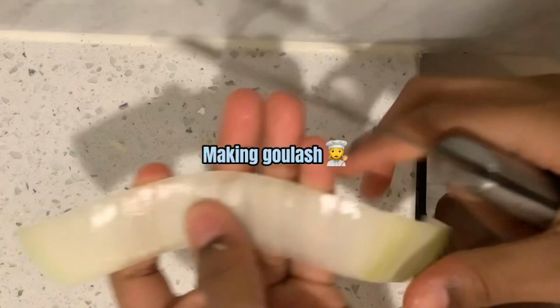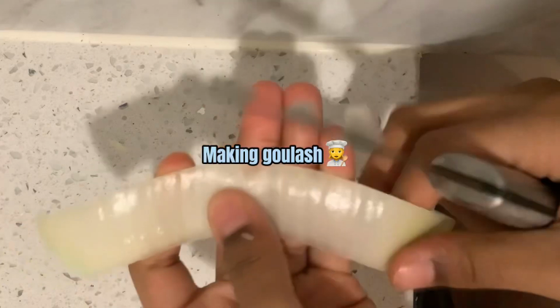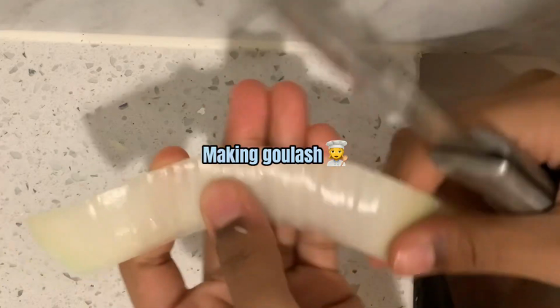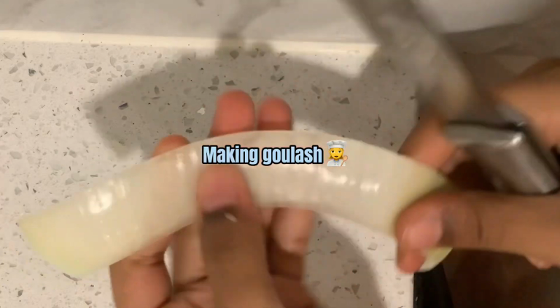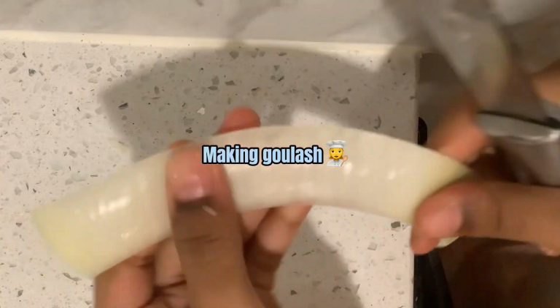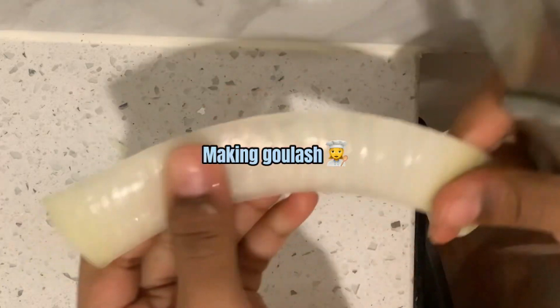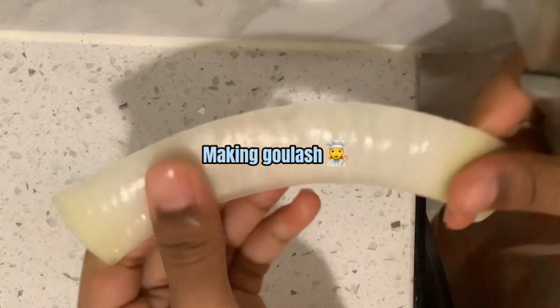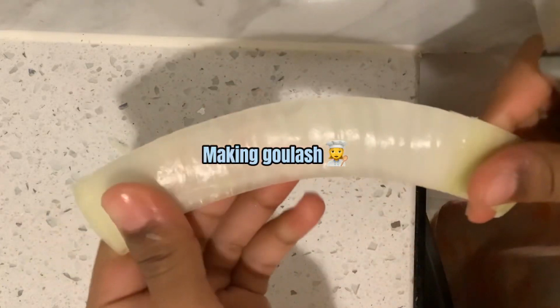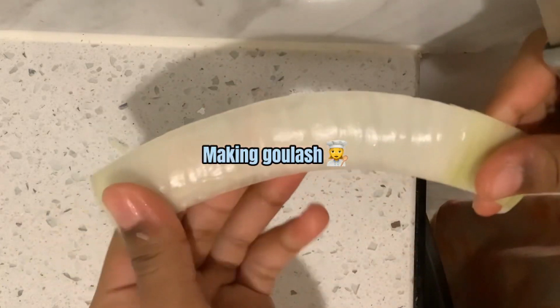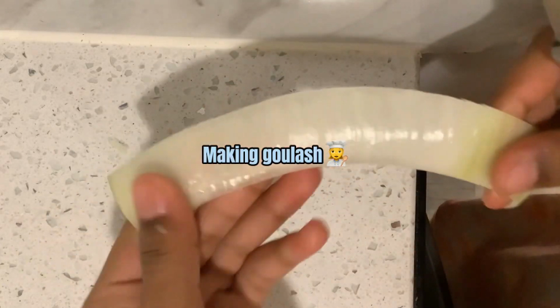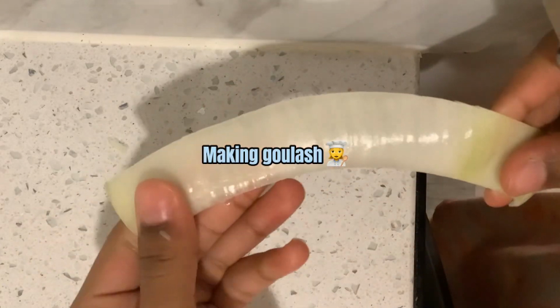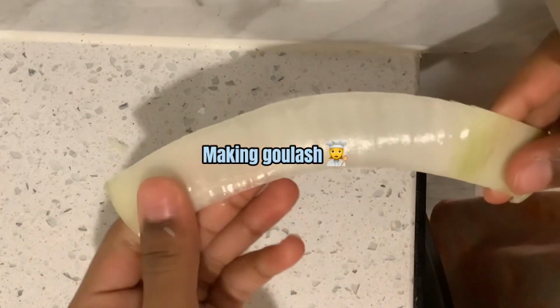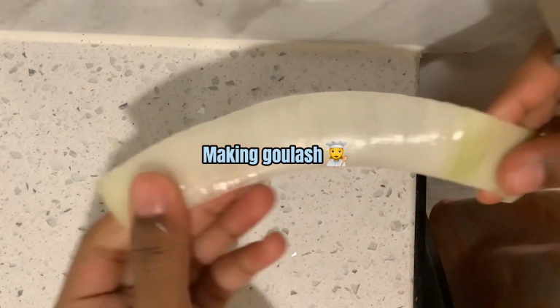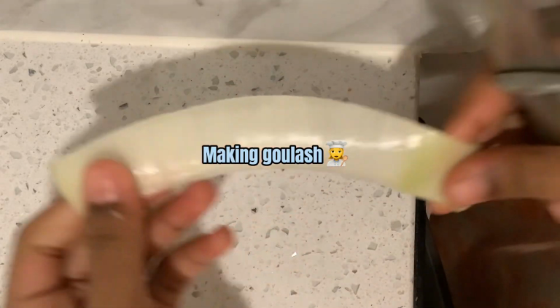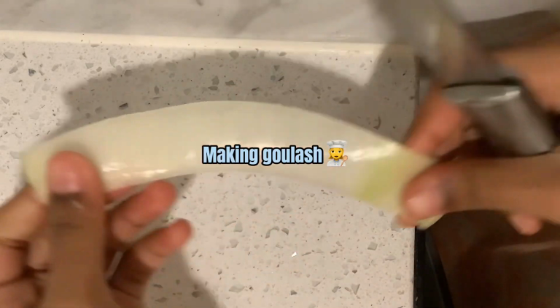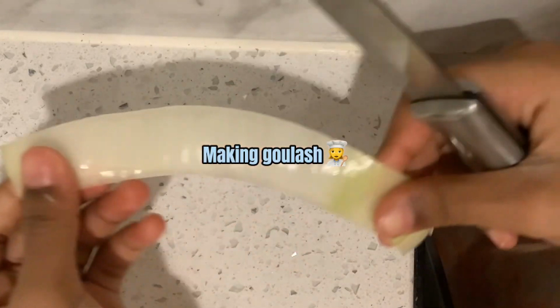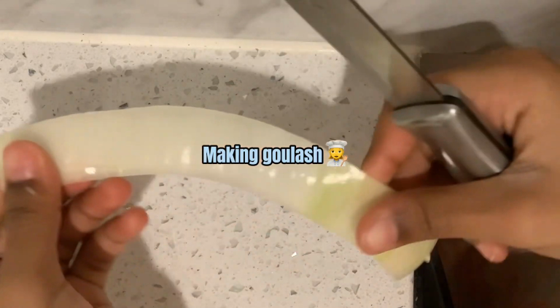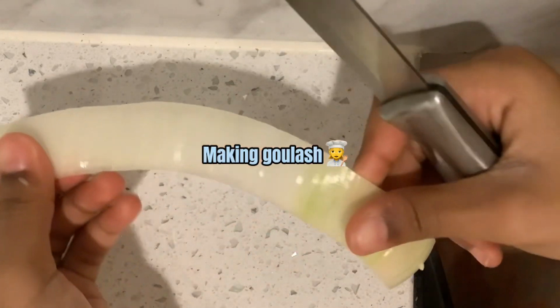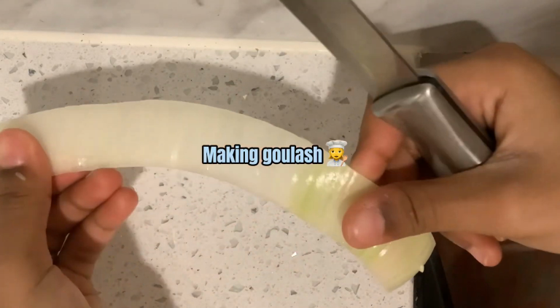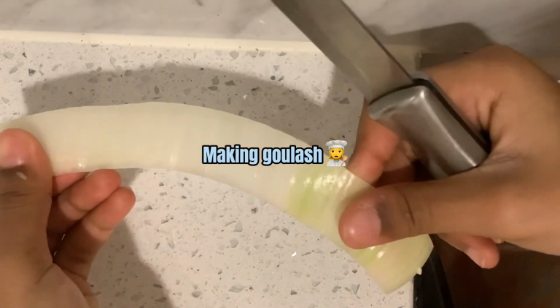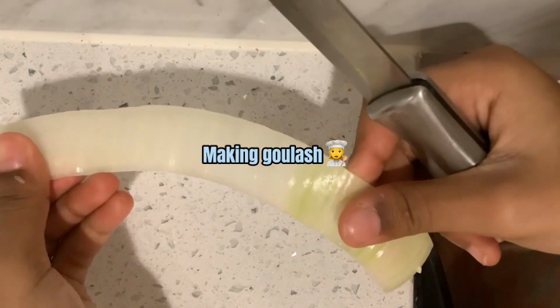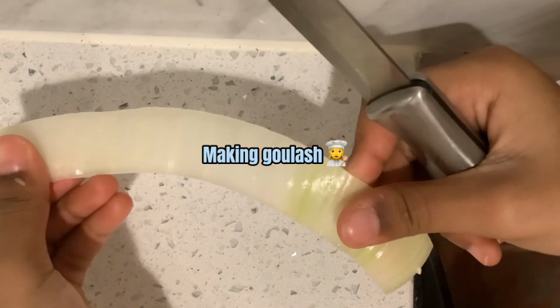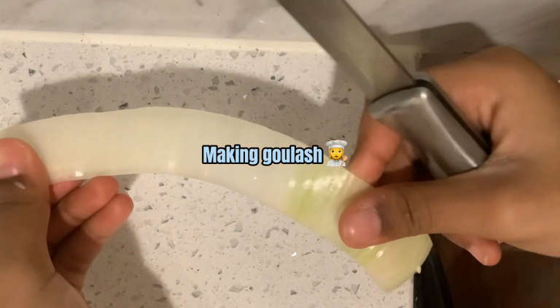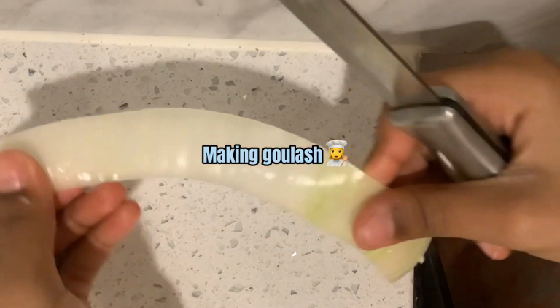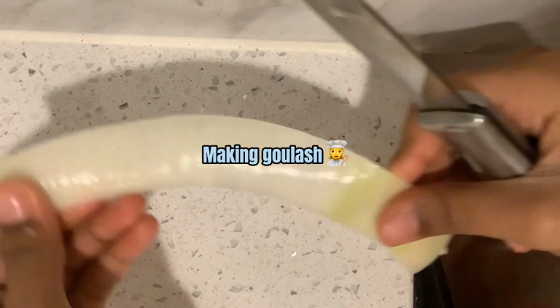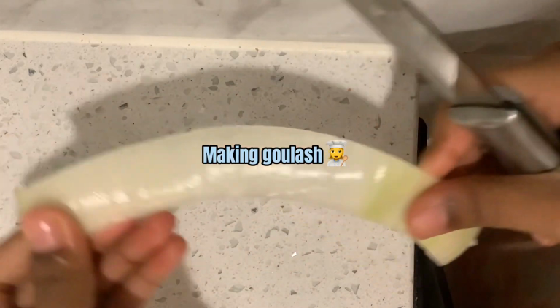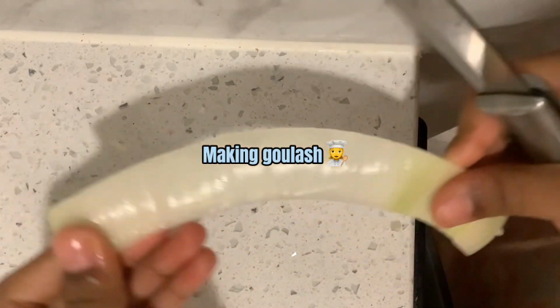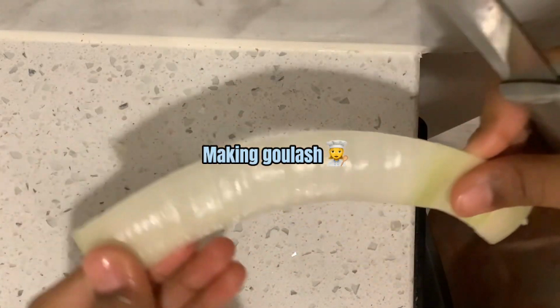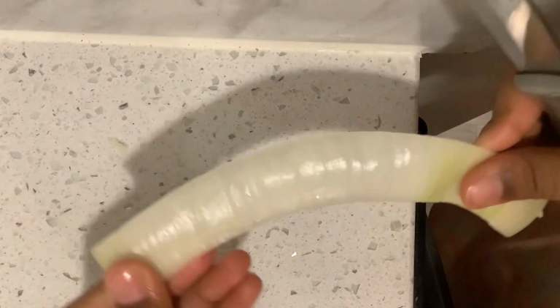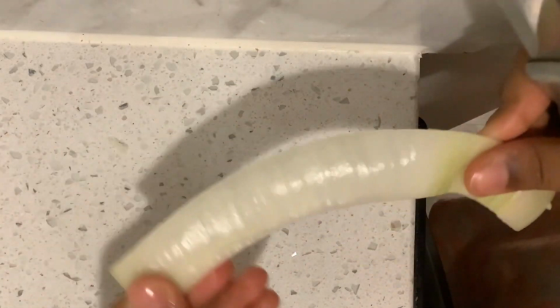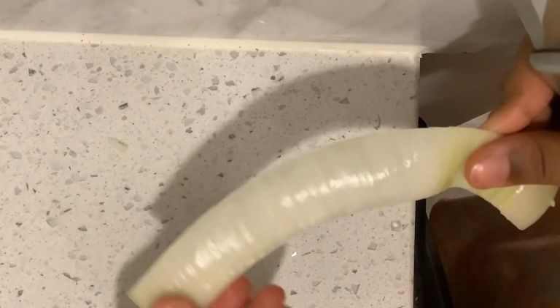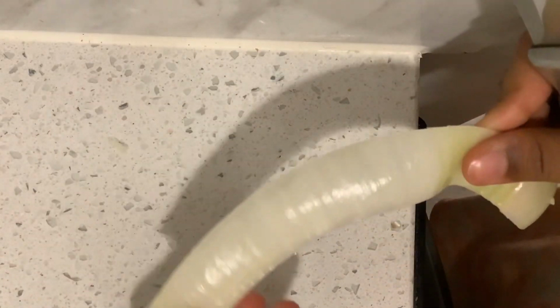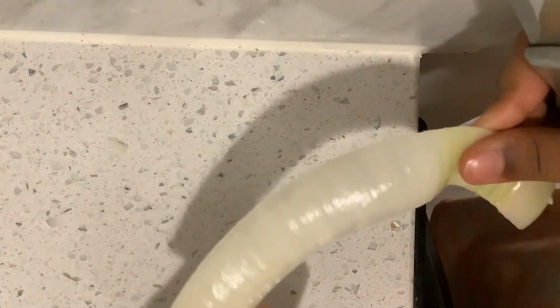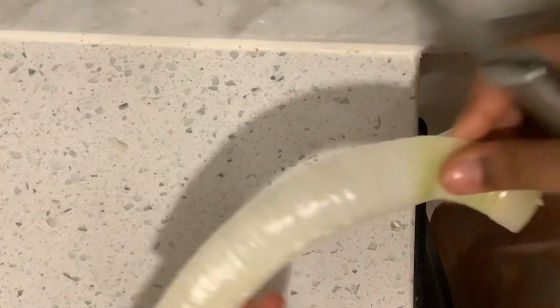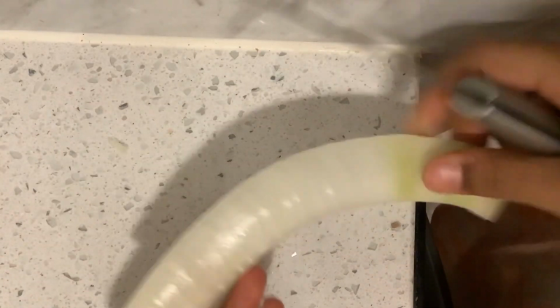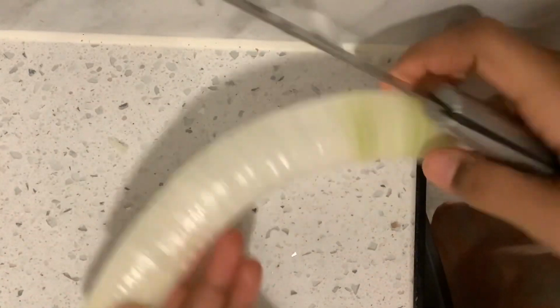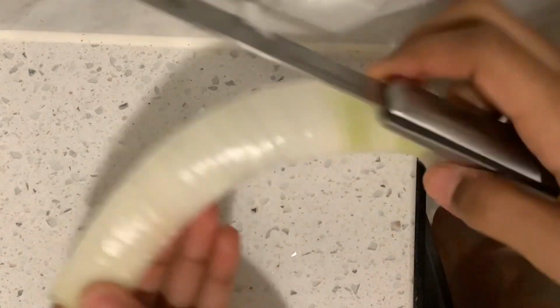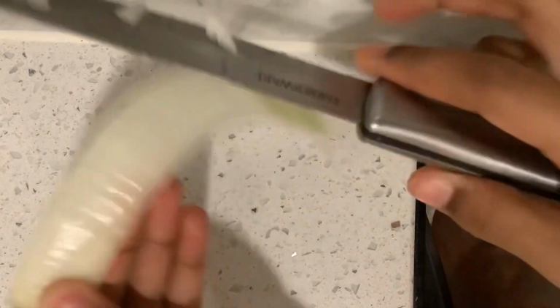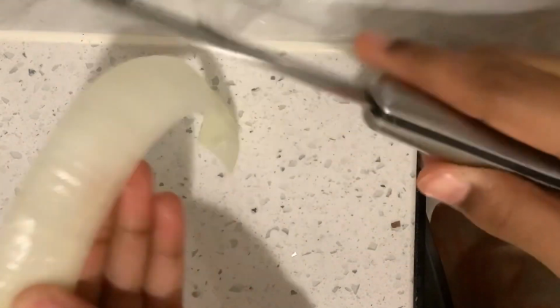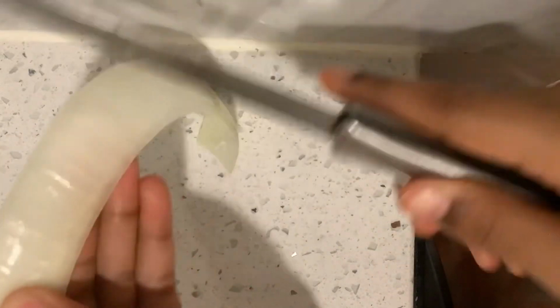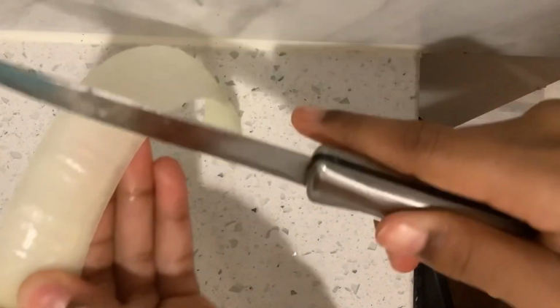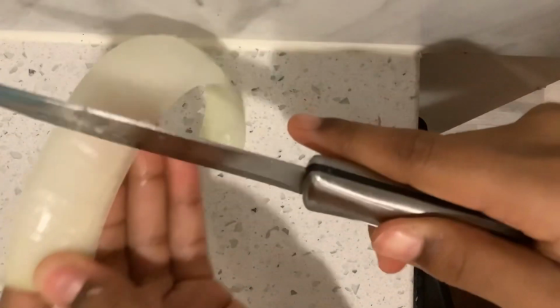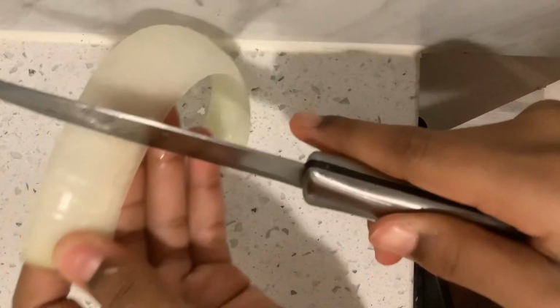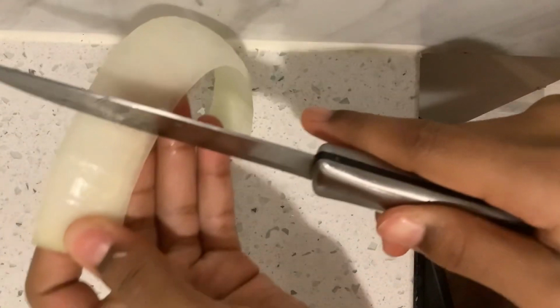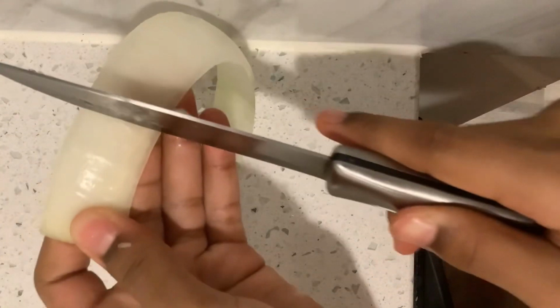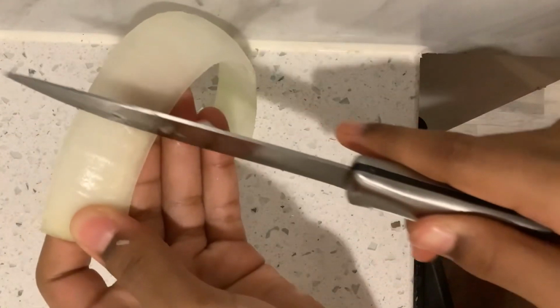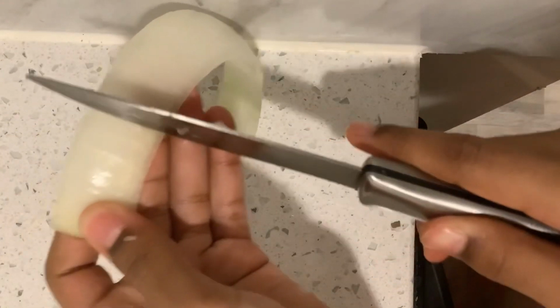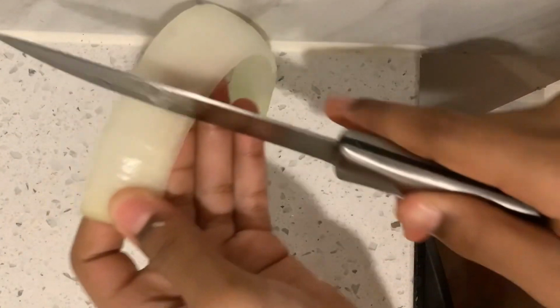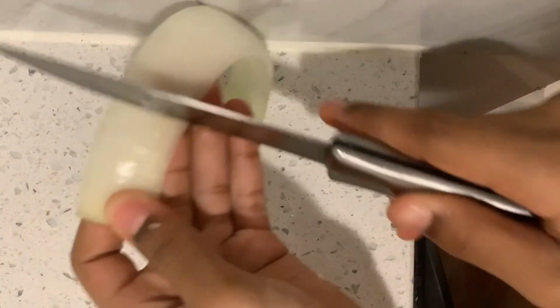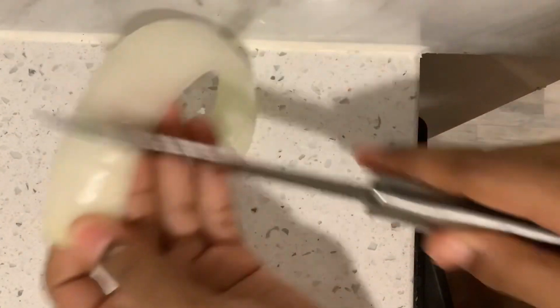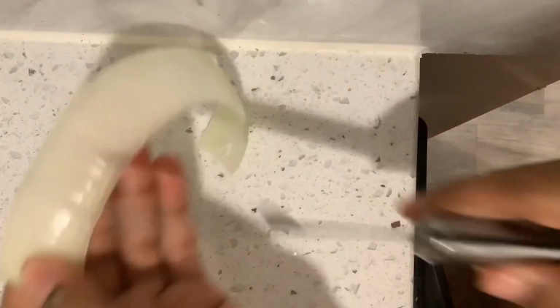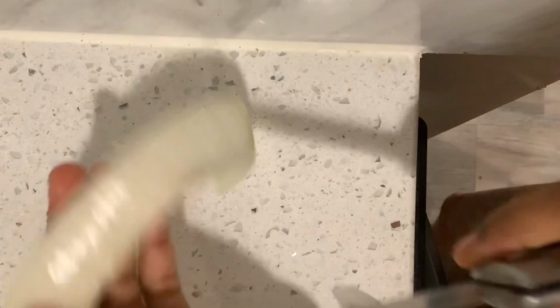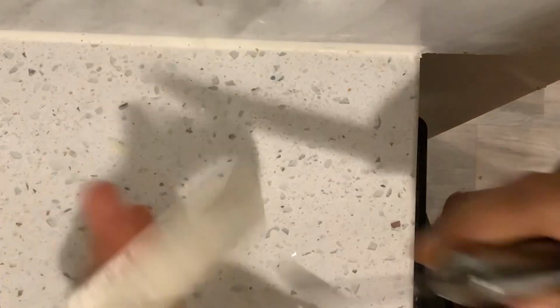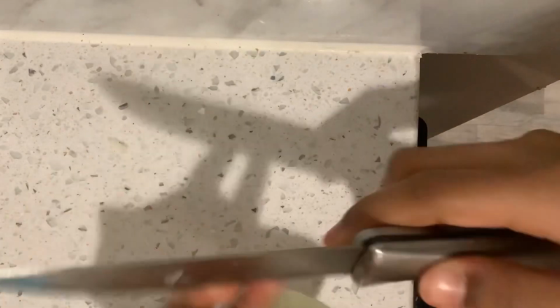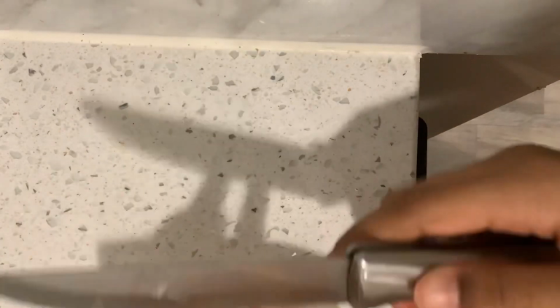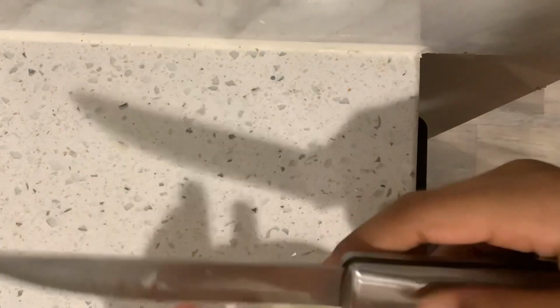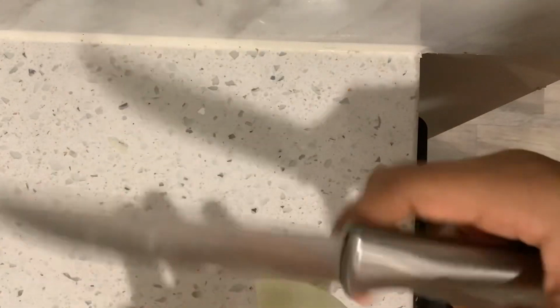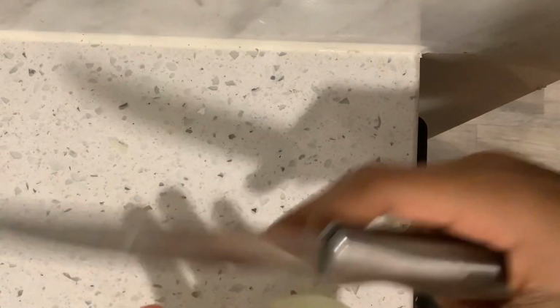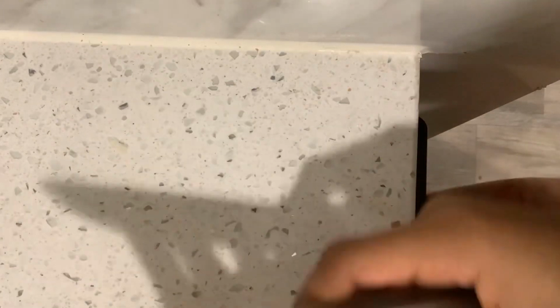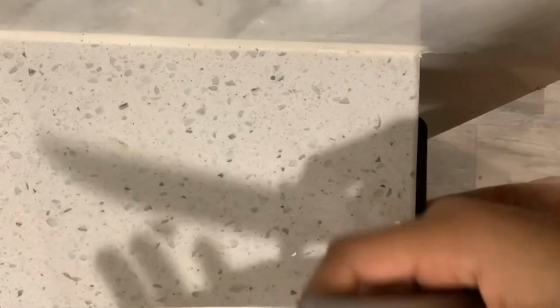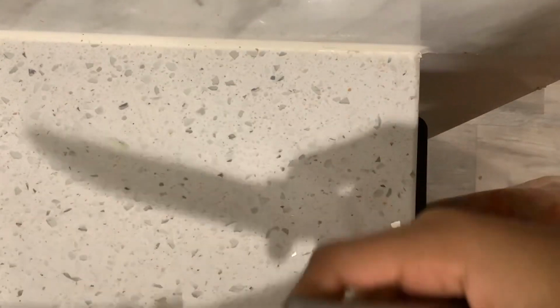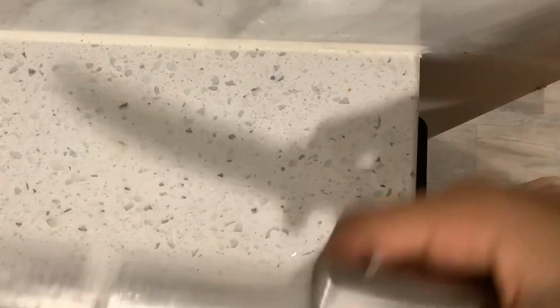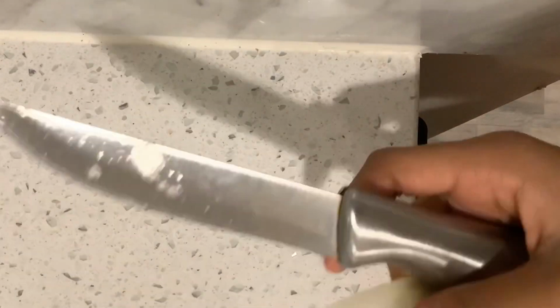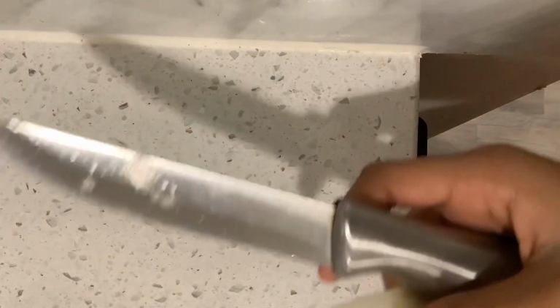This is how to make goulash. For this type of onion, you want to cut it straight down.